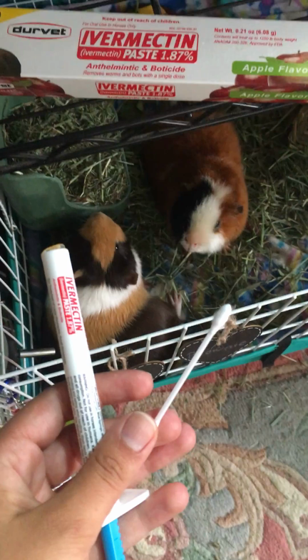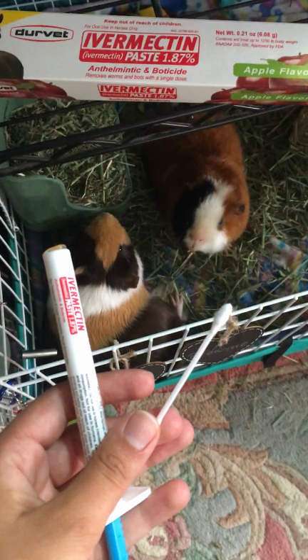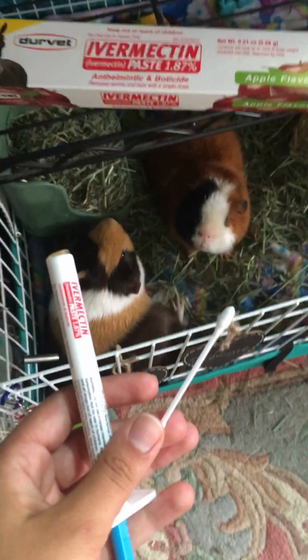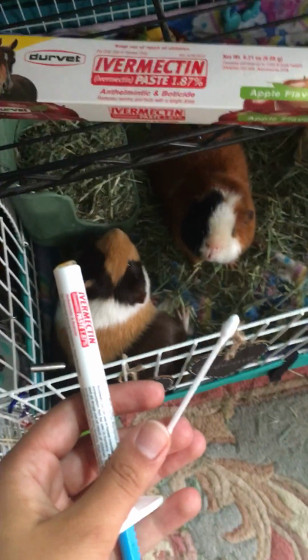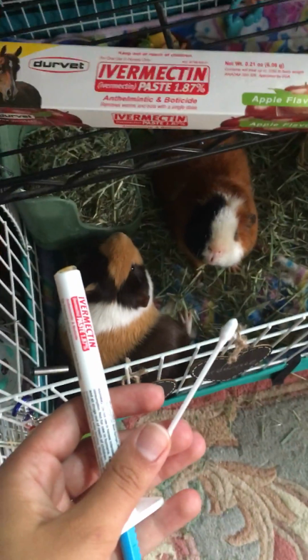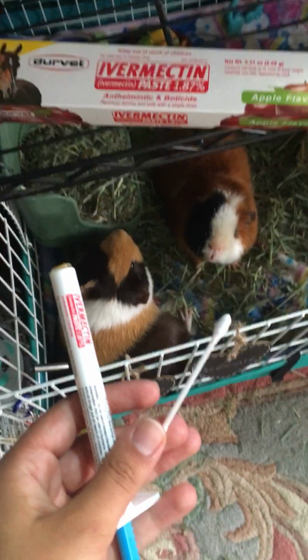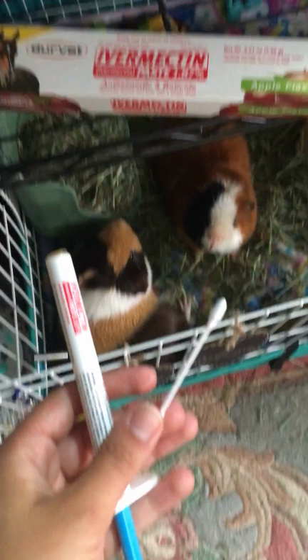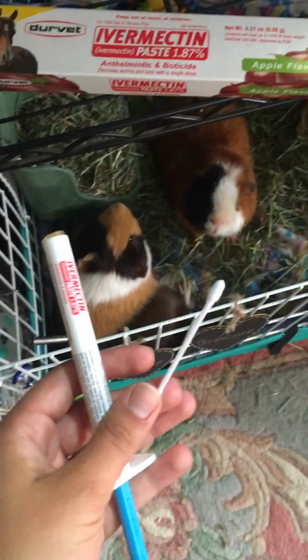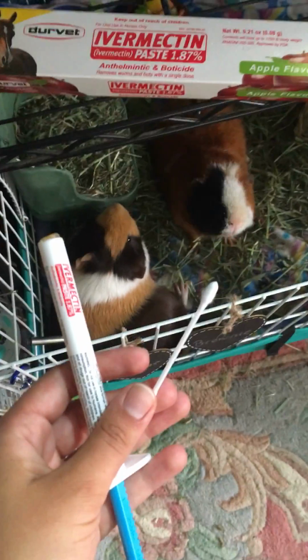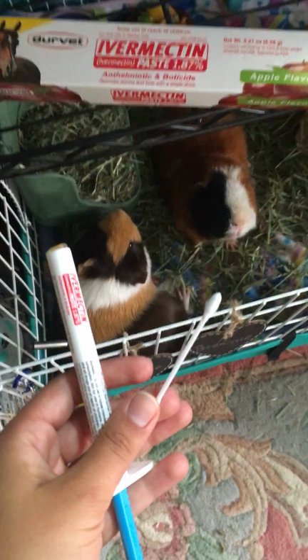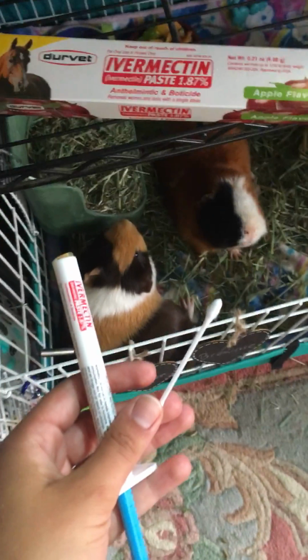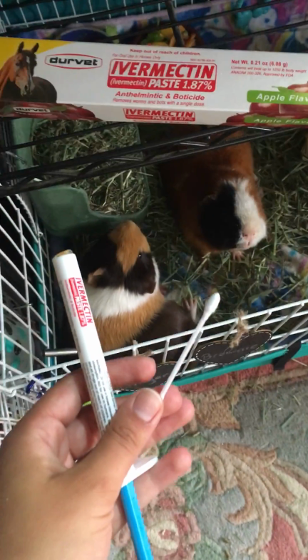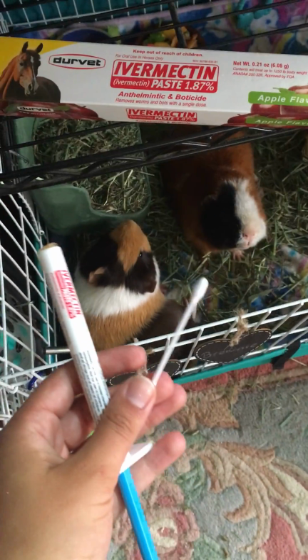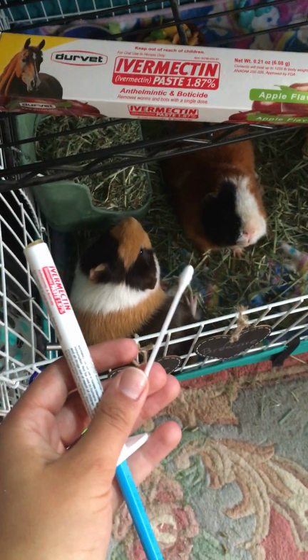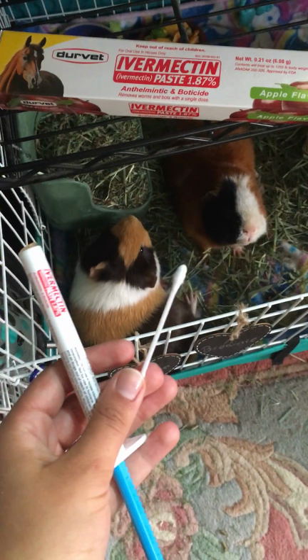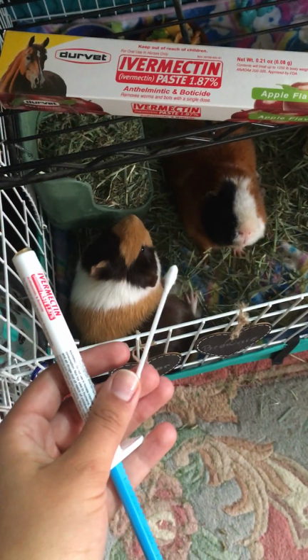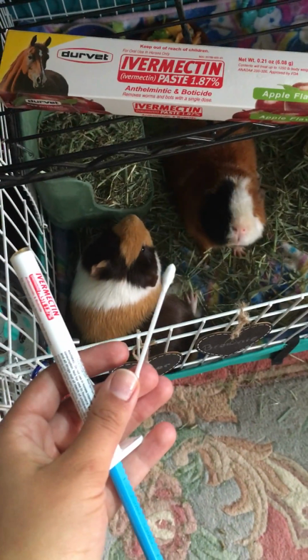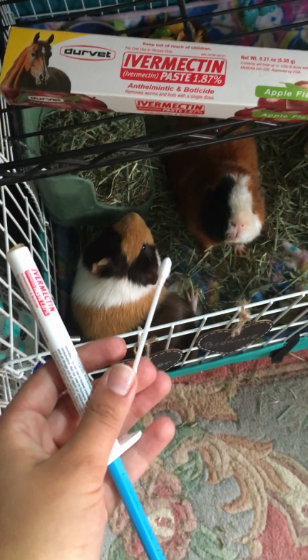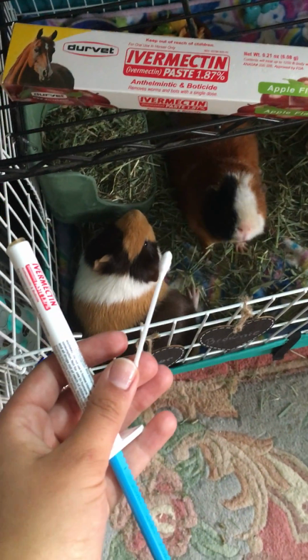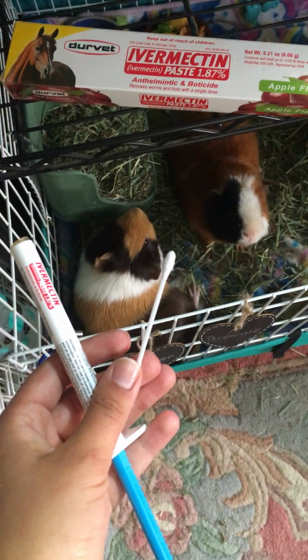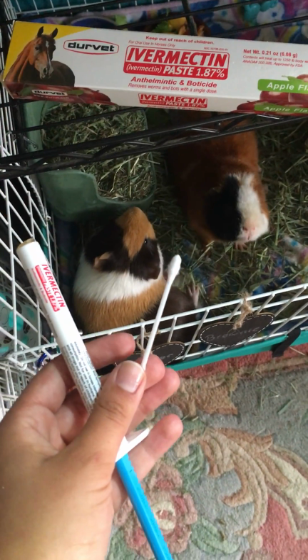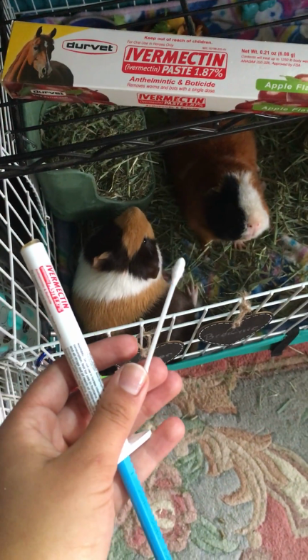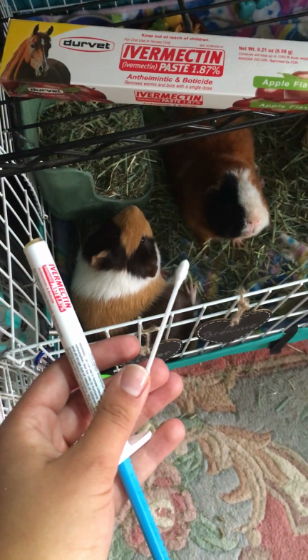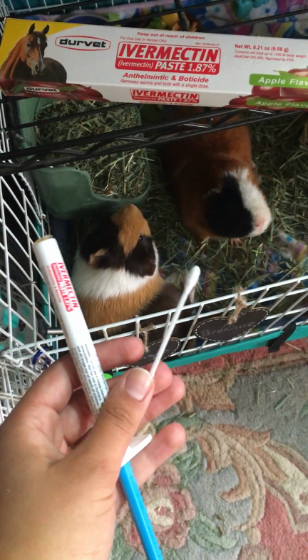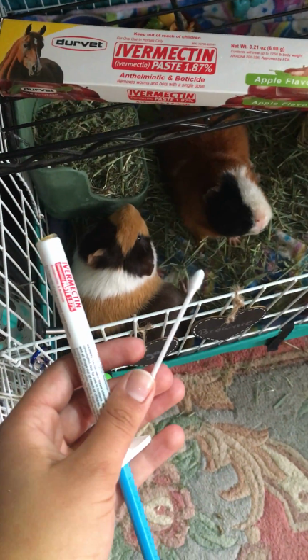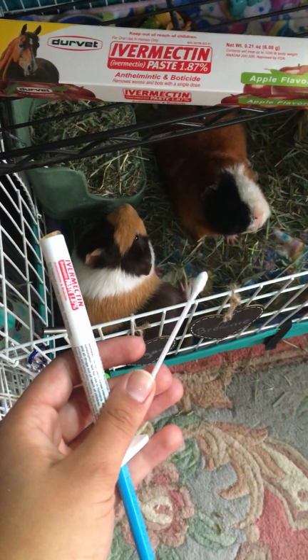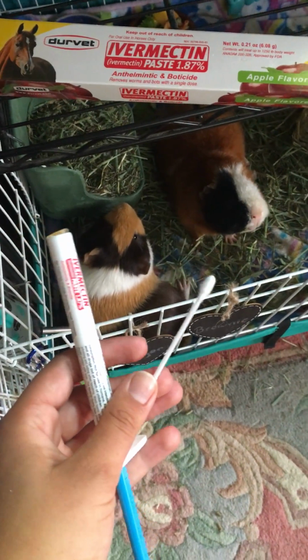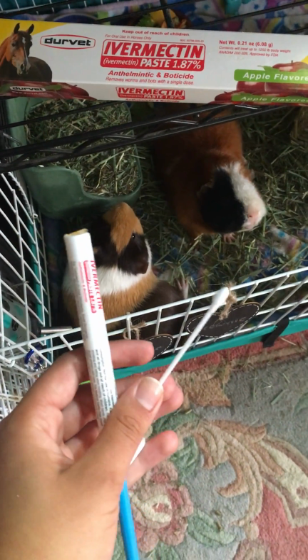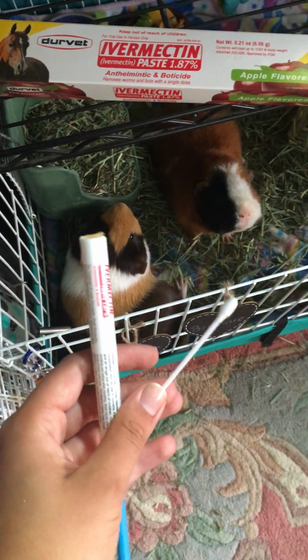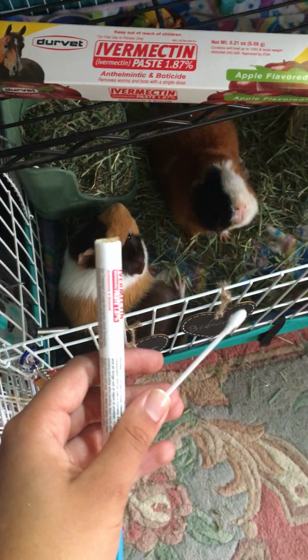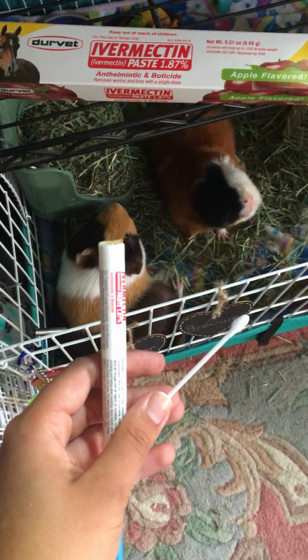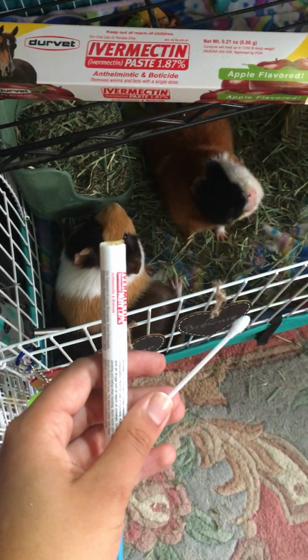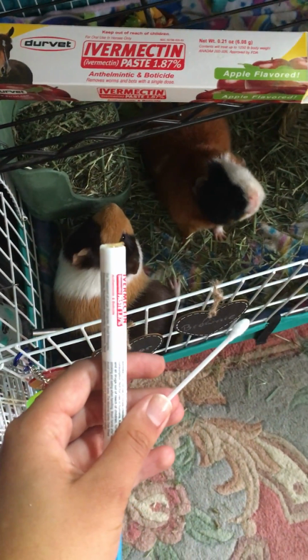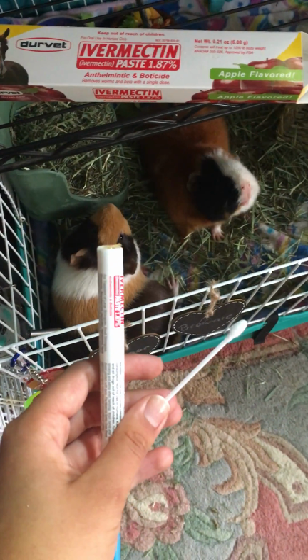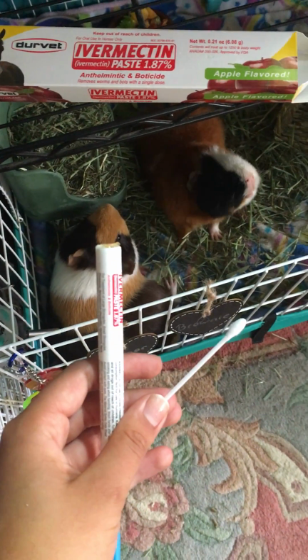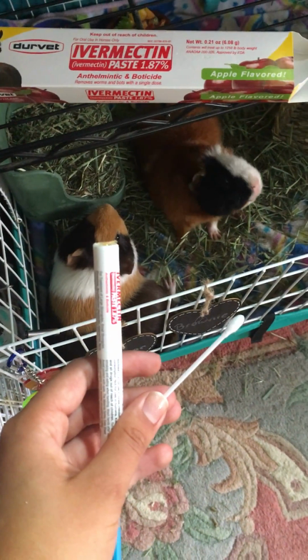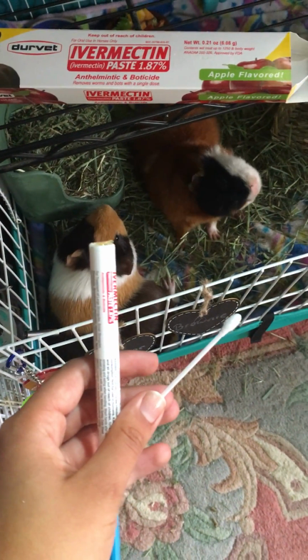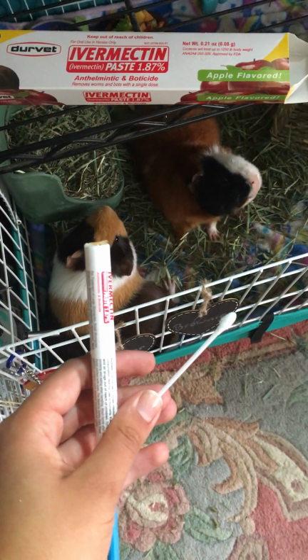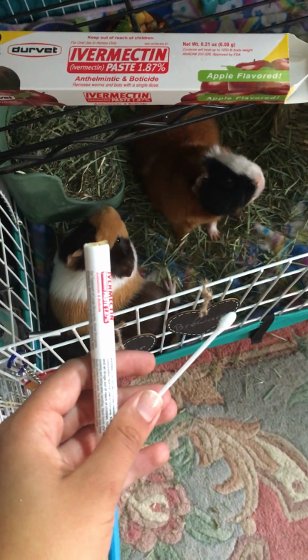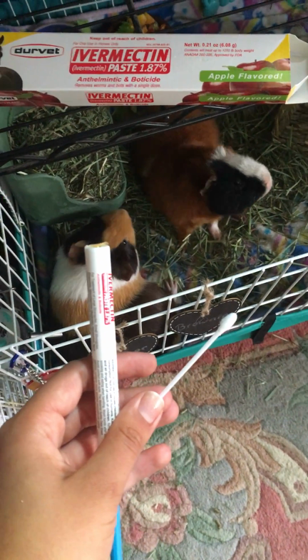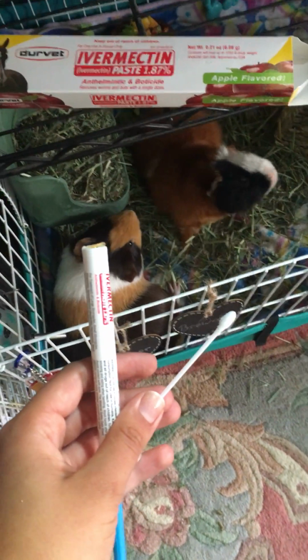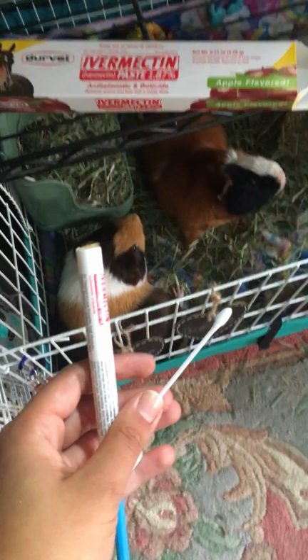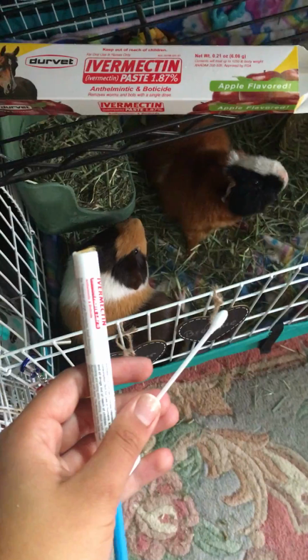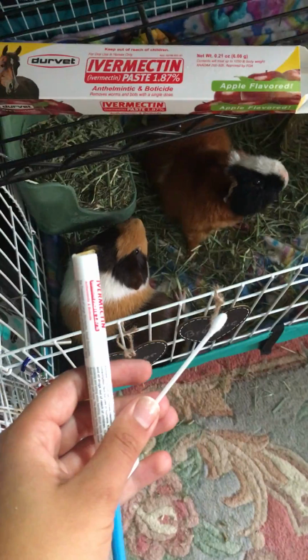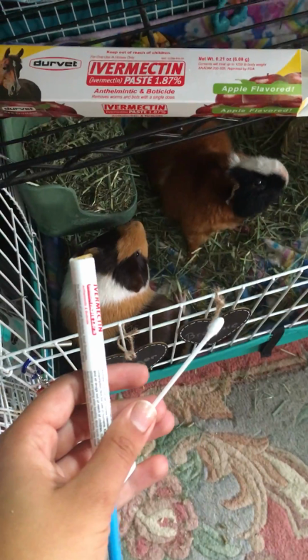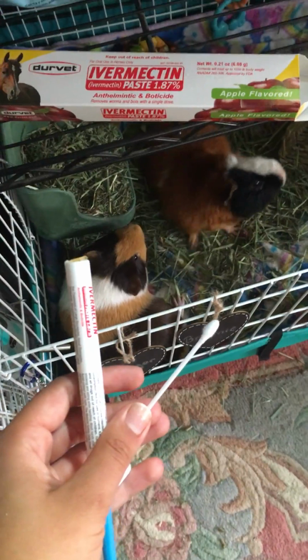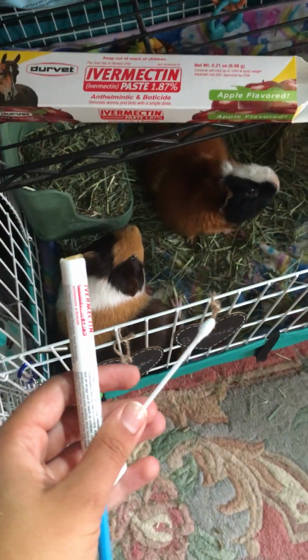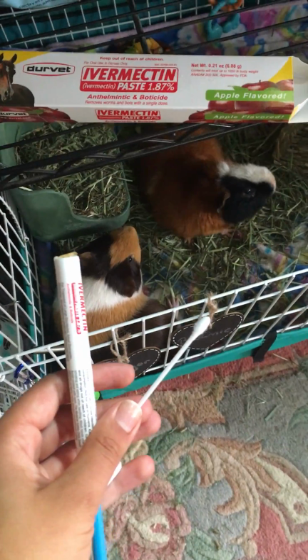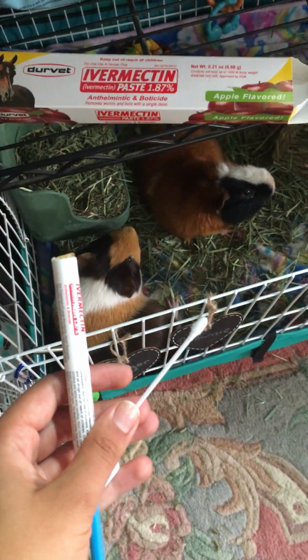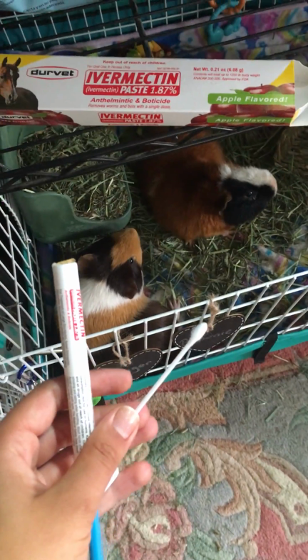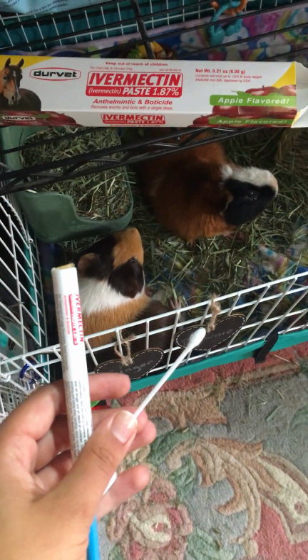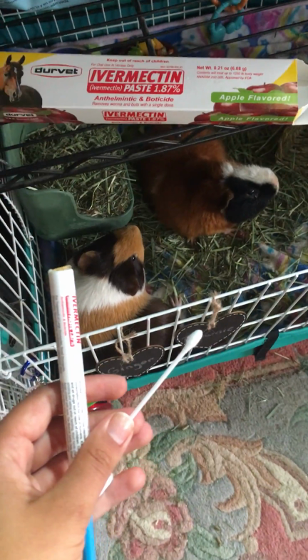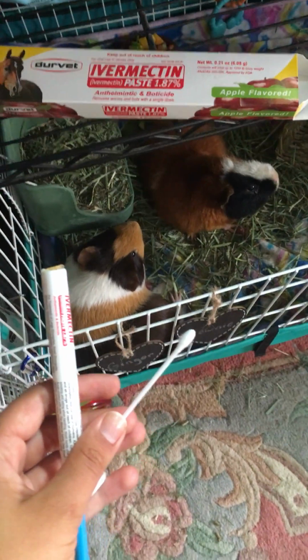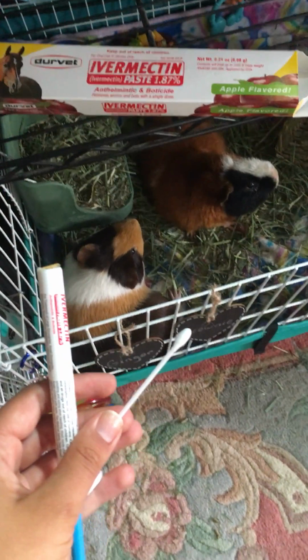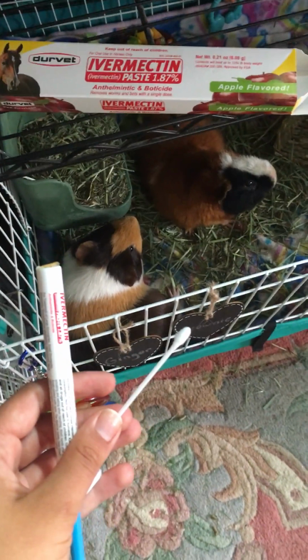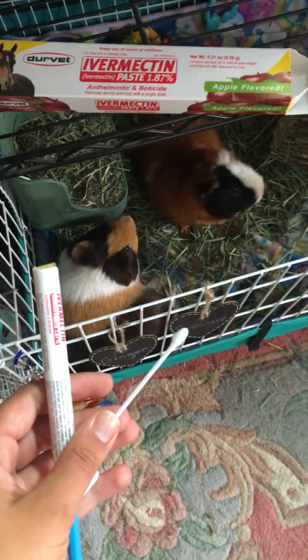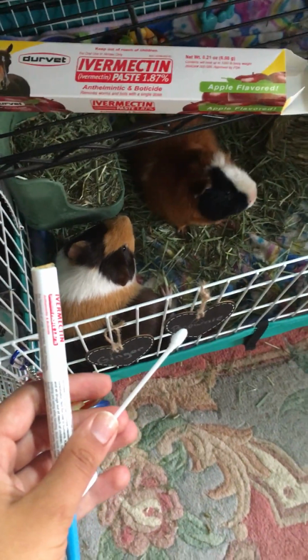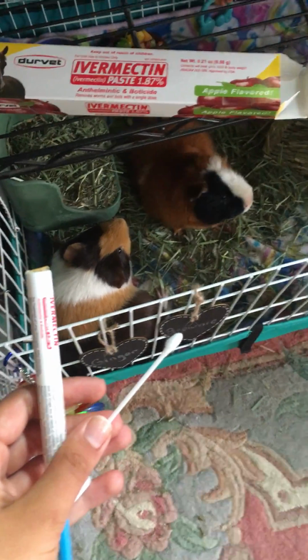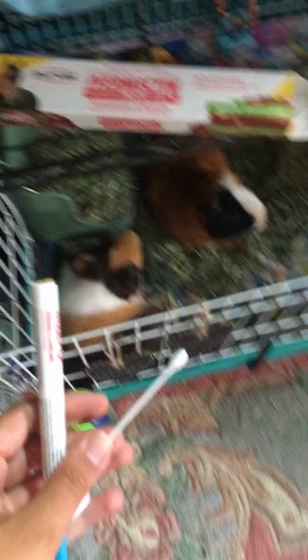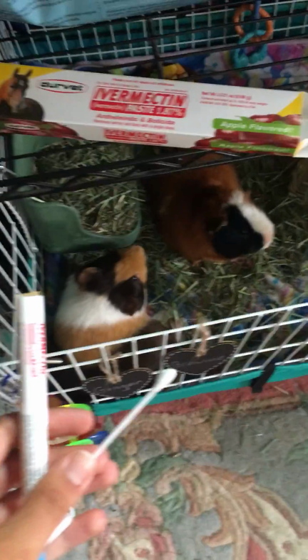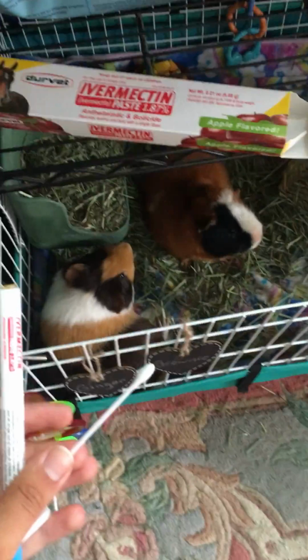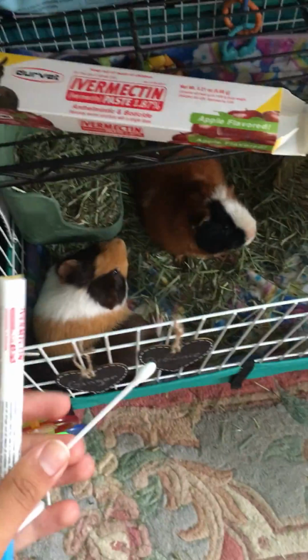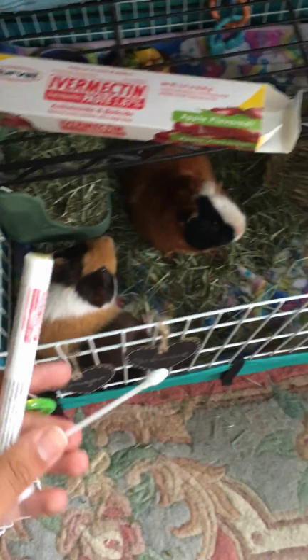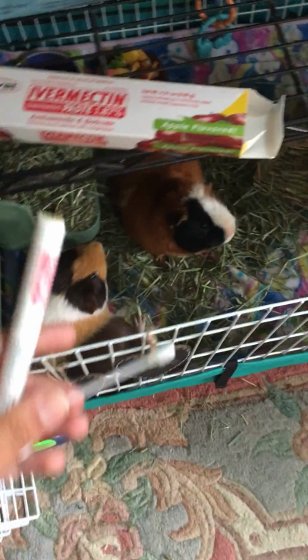It is preventative ivermectin time. Ginger already smells it and he's like, what is that?